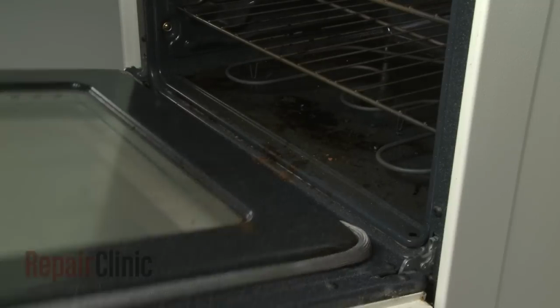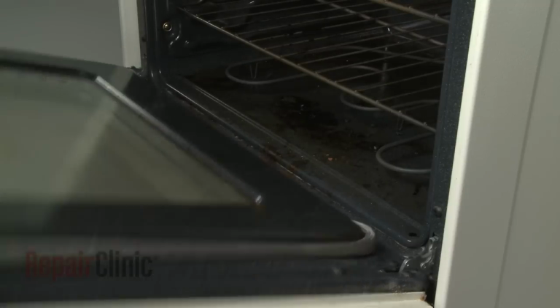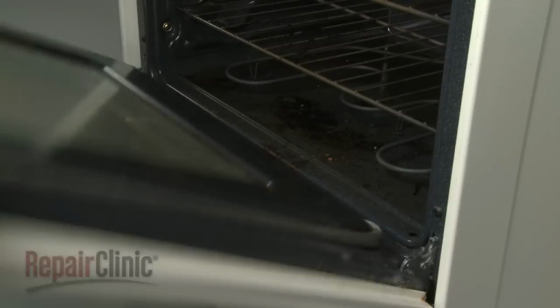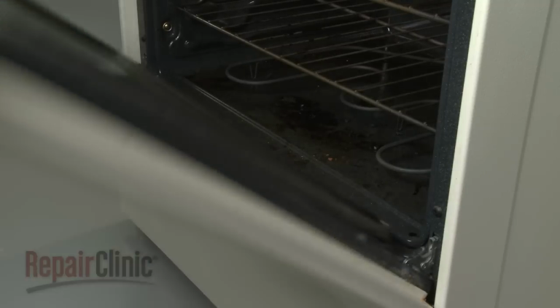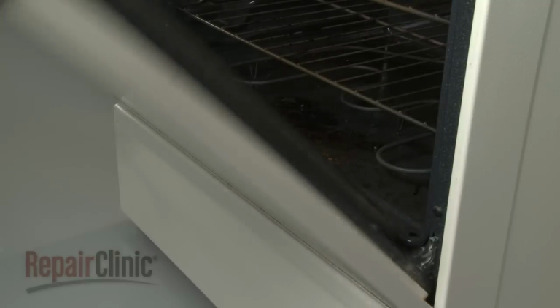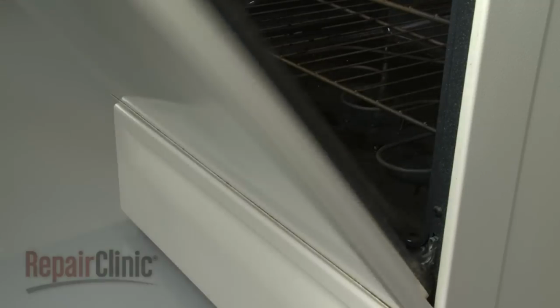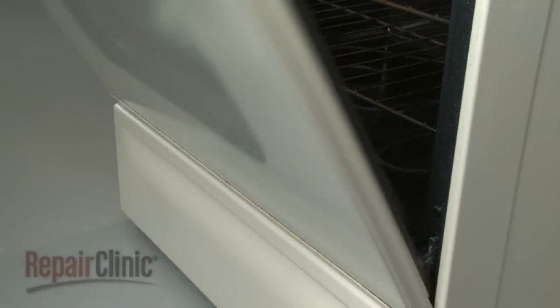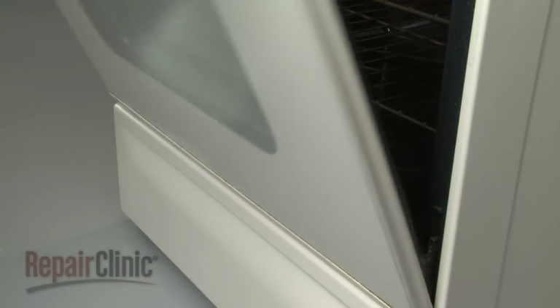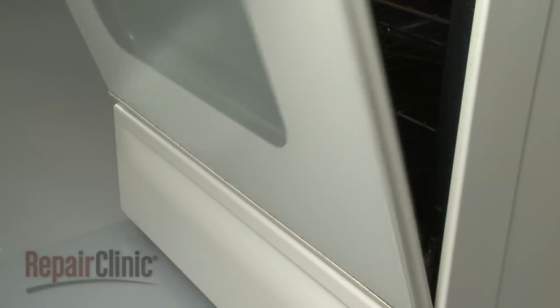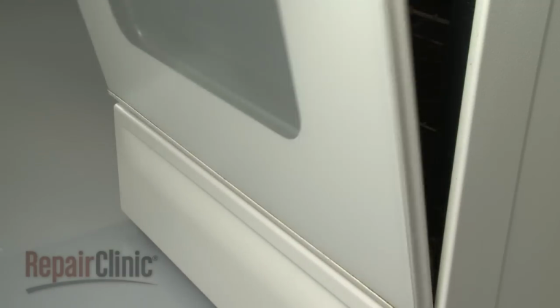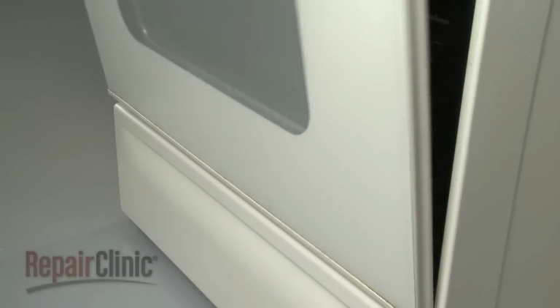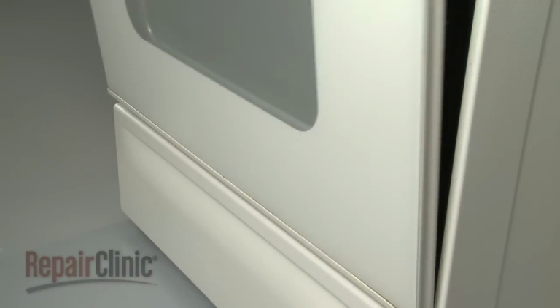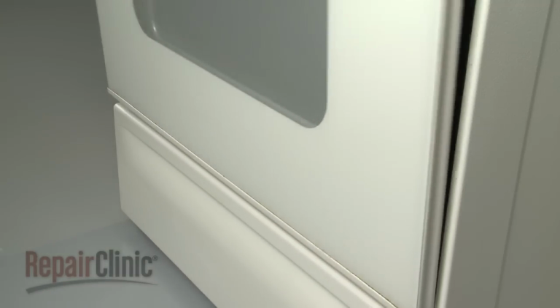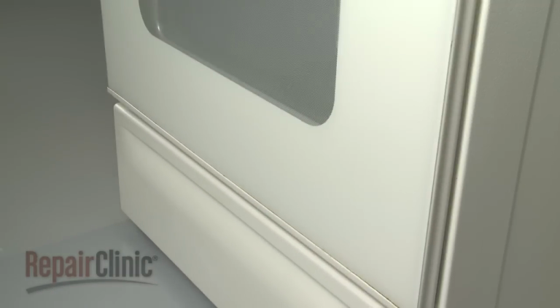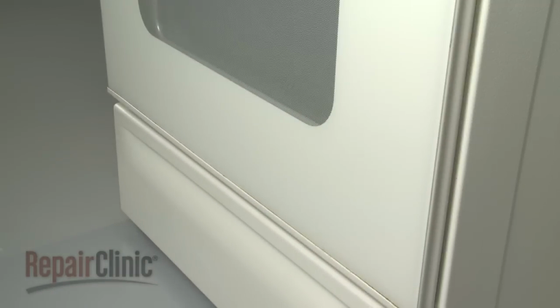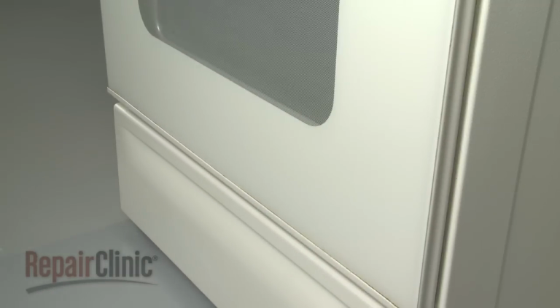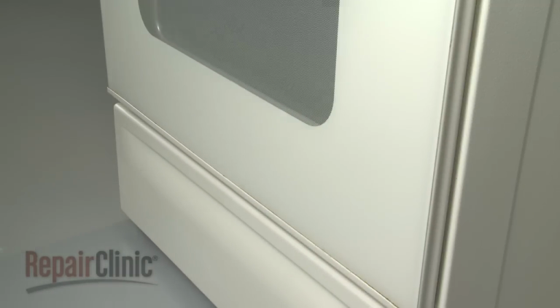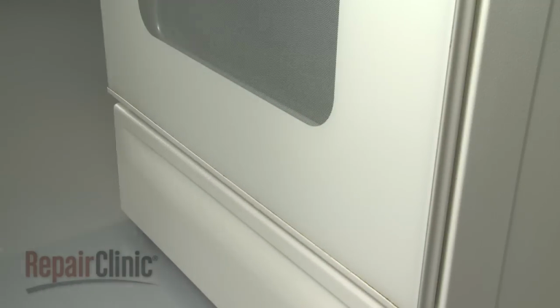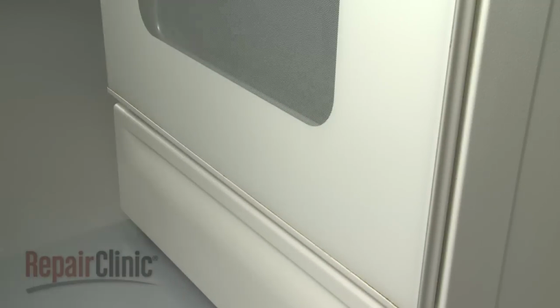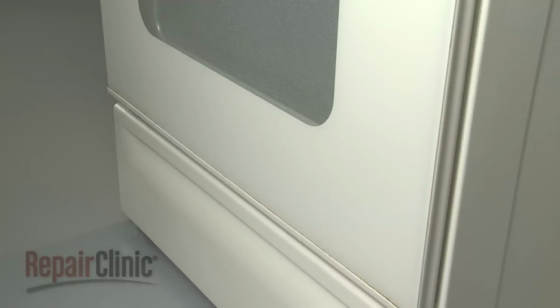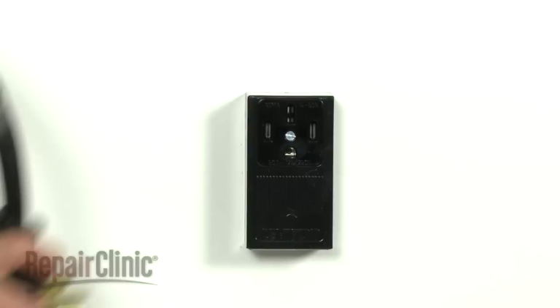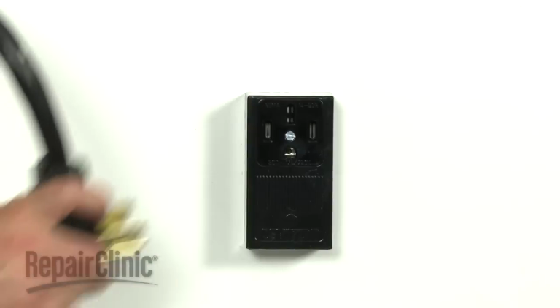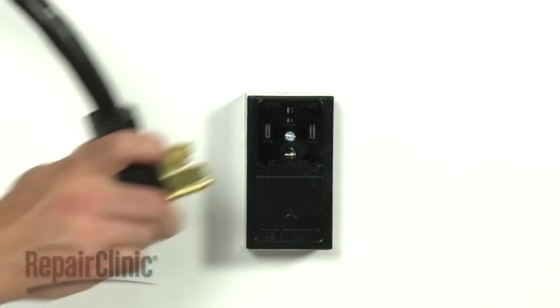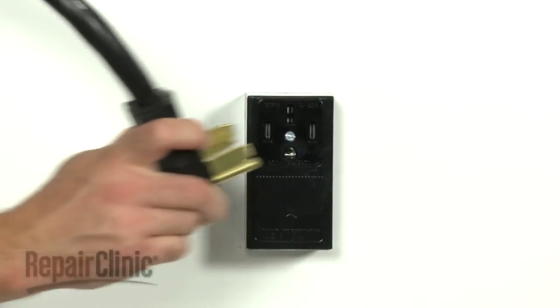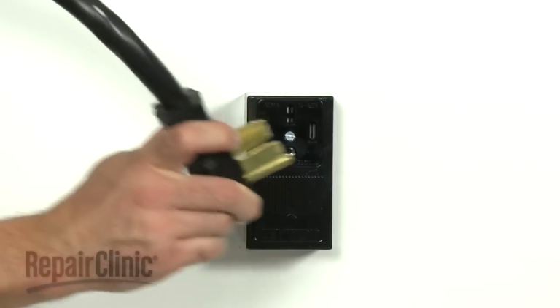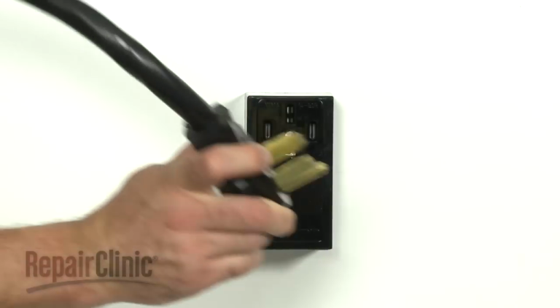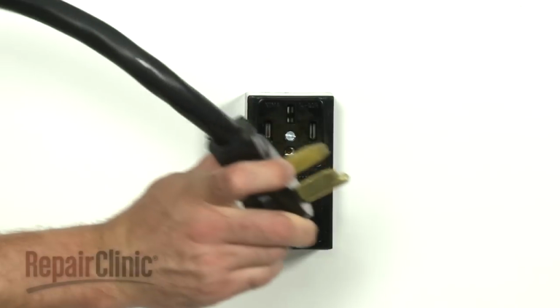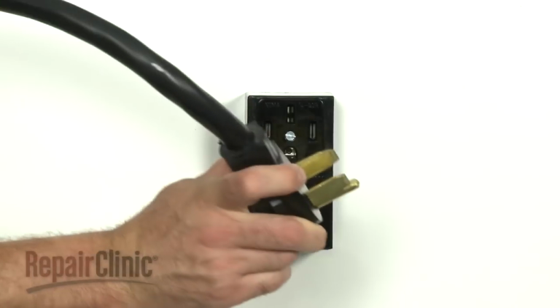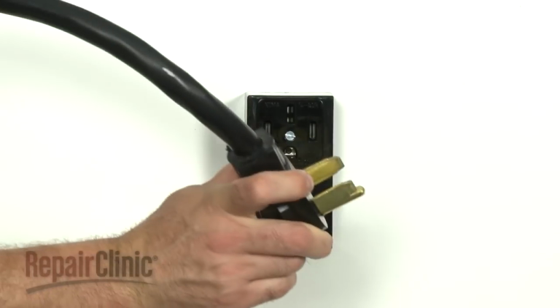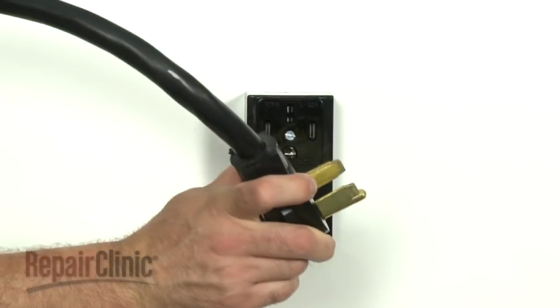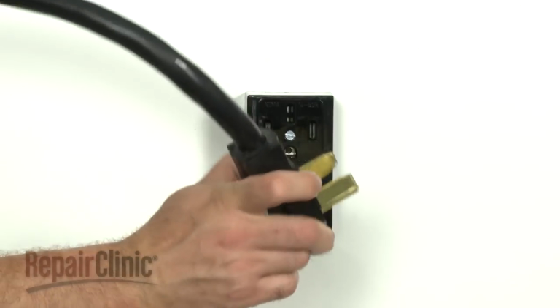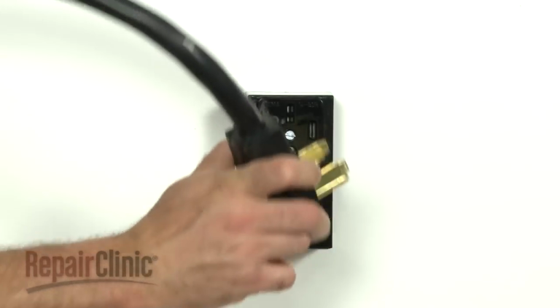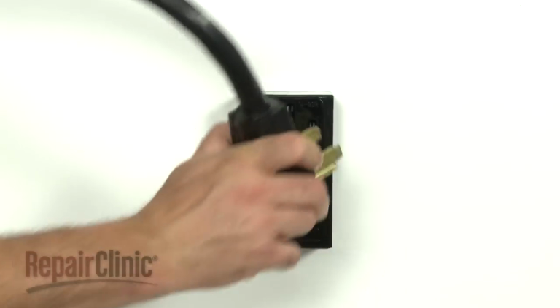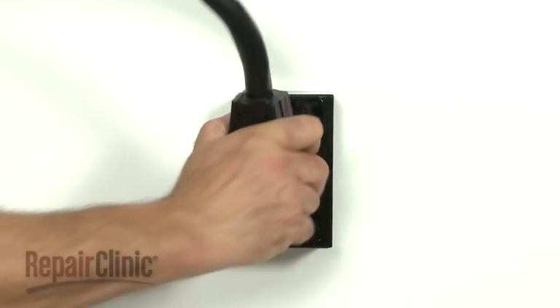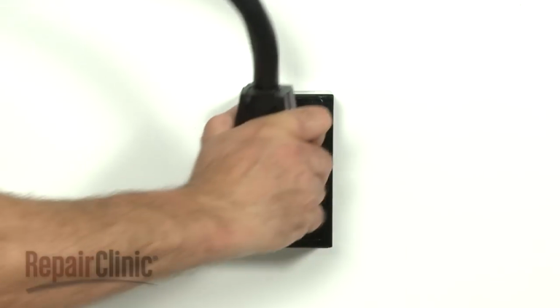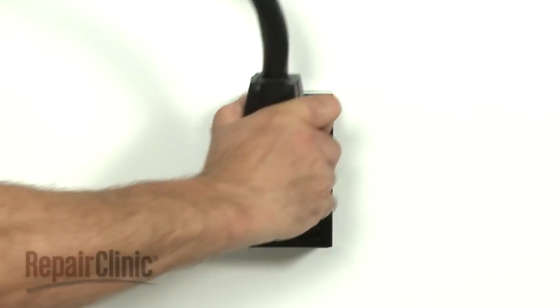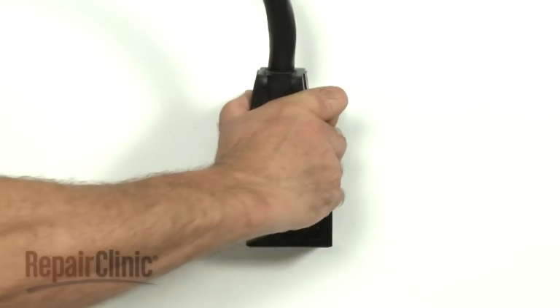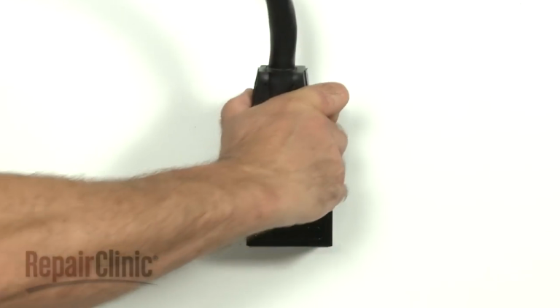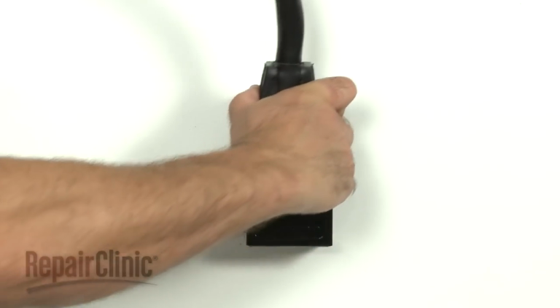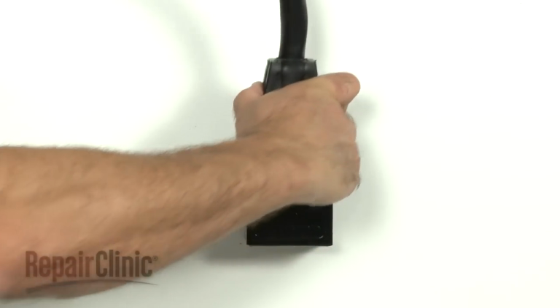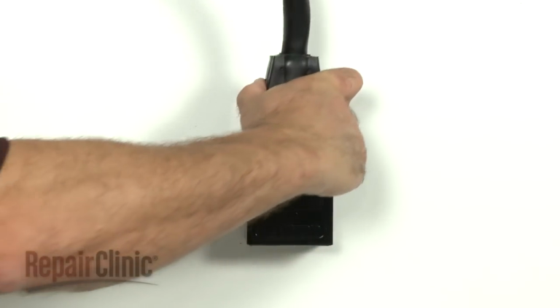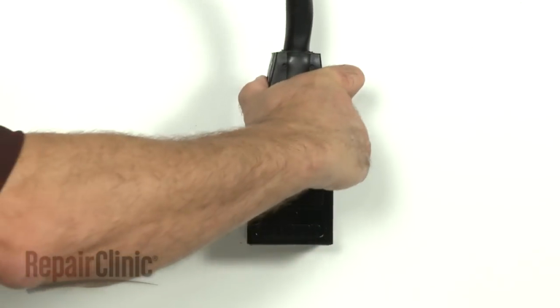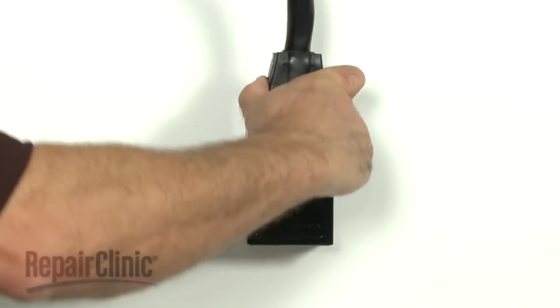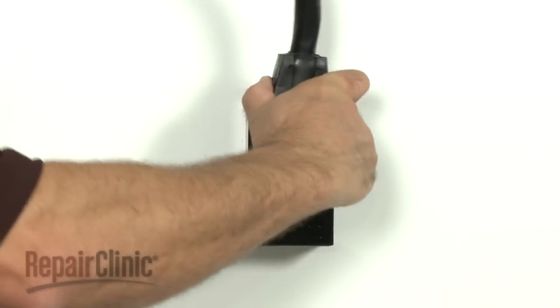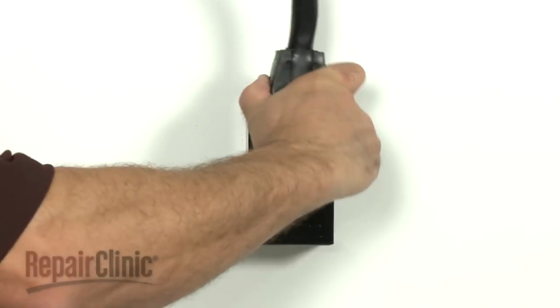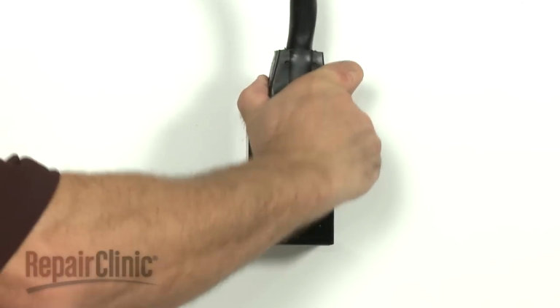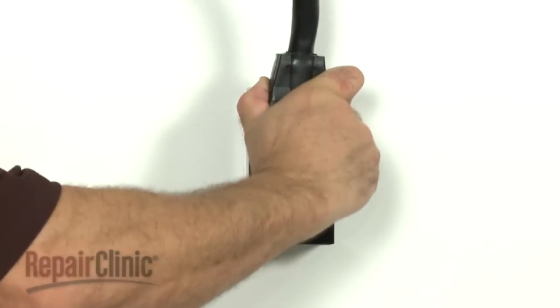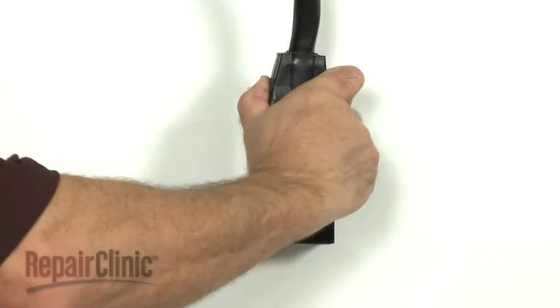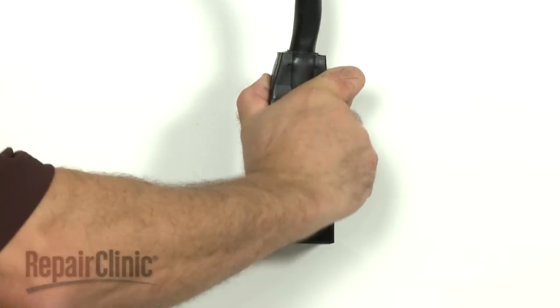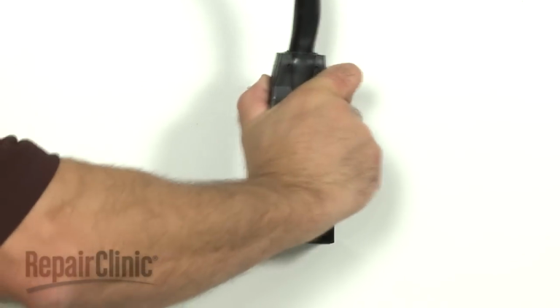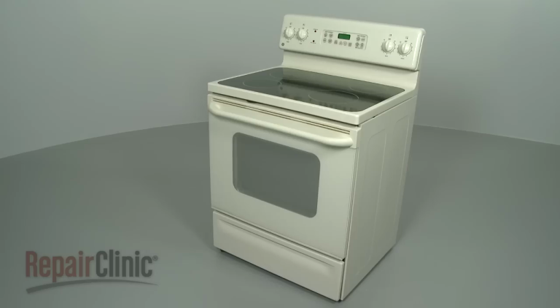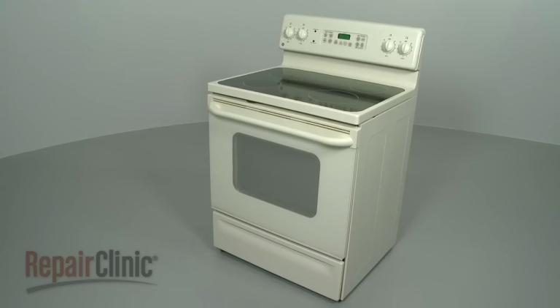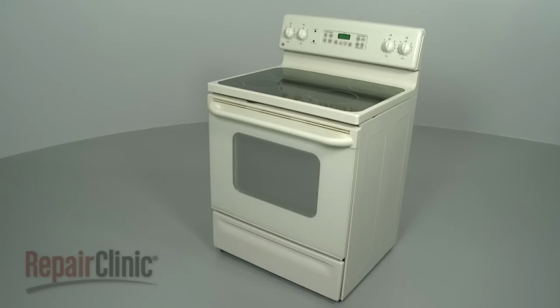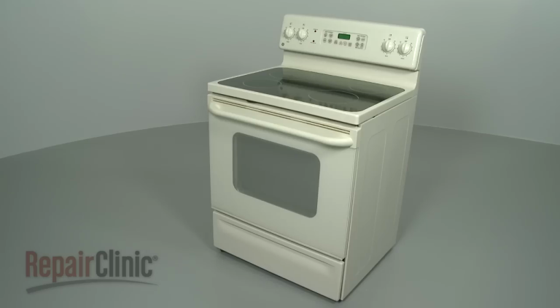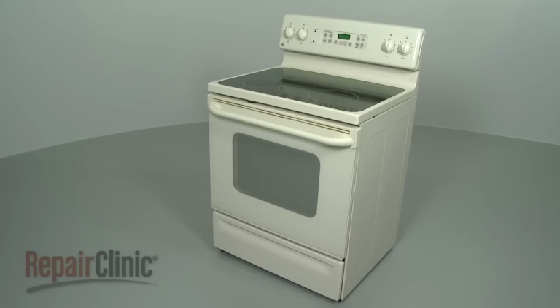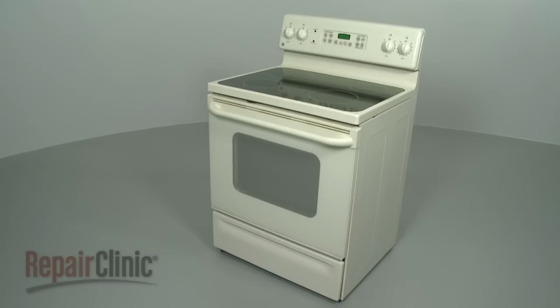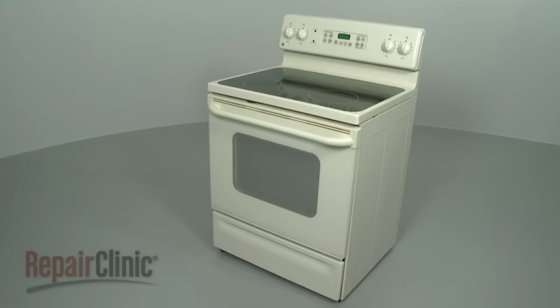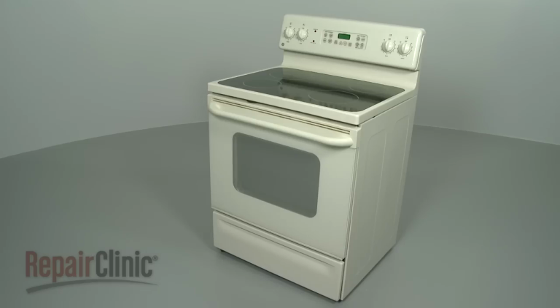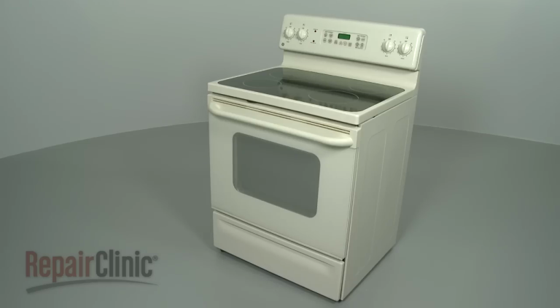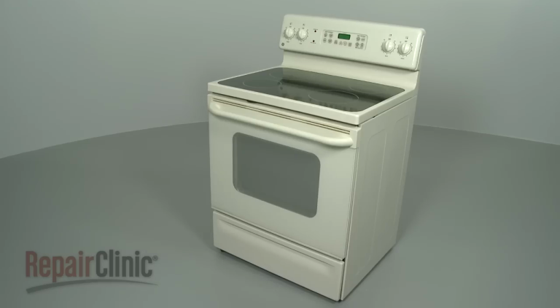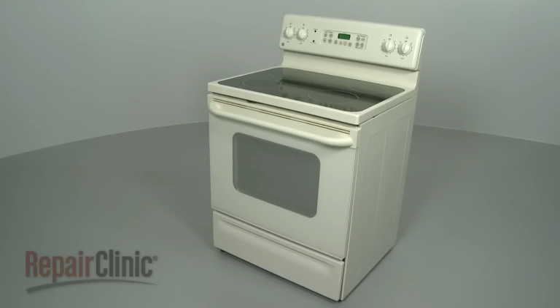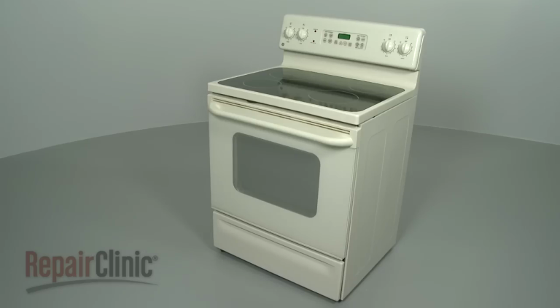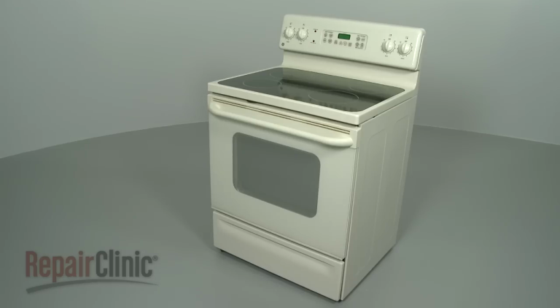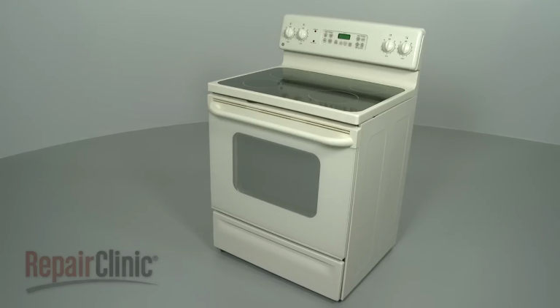Once the range is fully reassembled, you can plug it back in and check the appliance to make sure it's functioning properly.